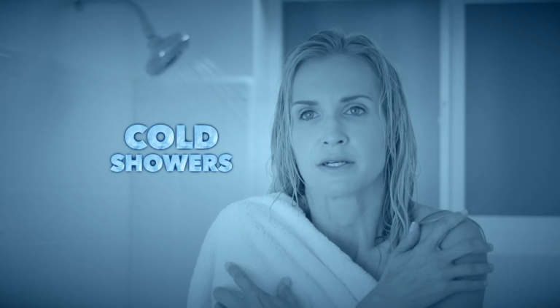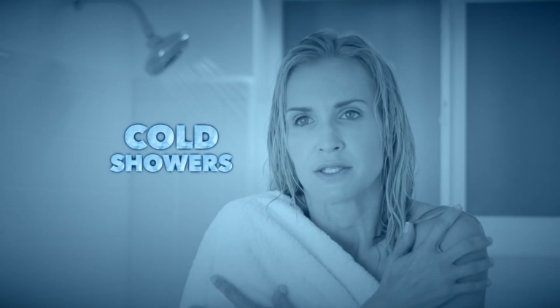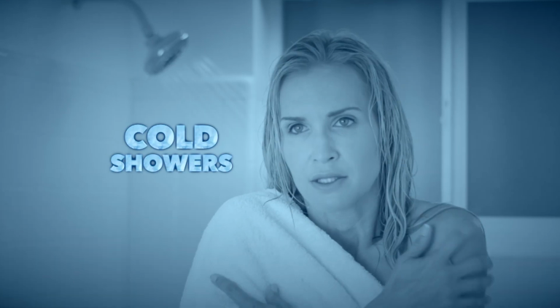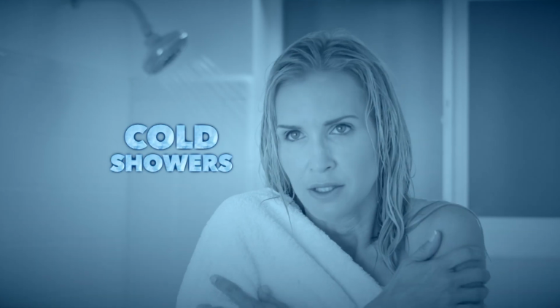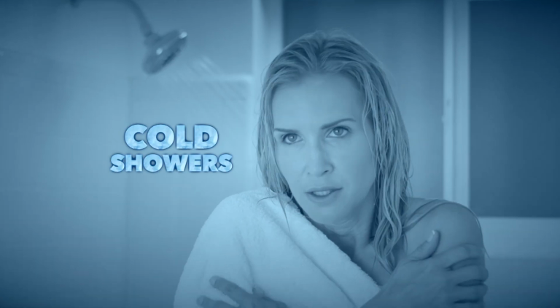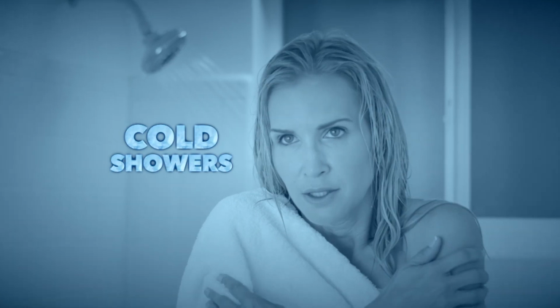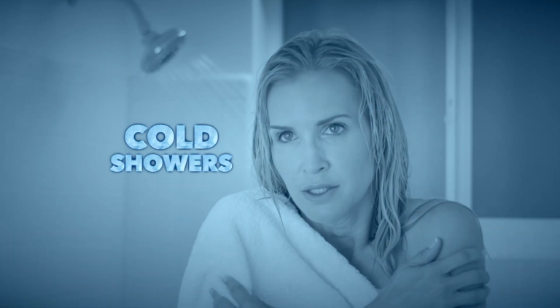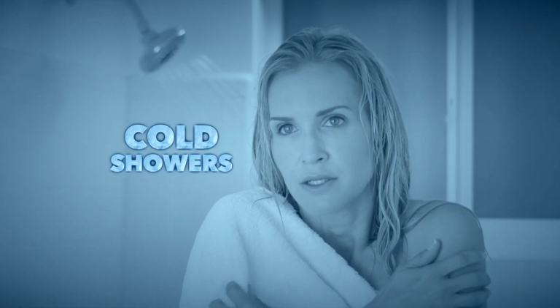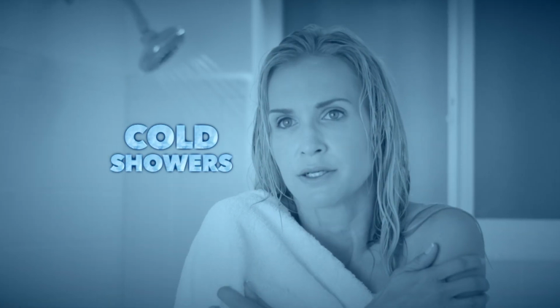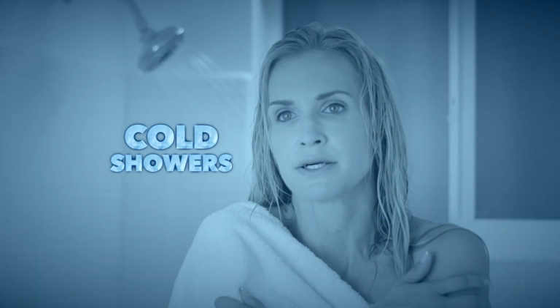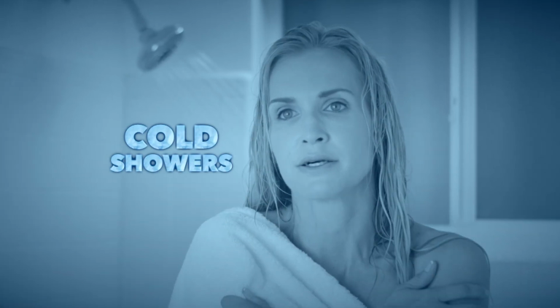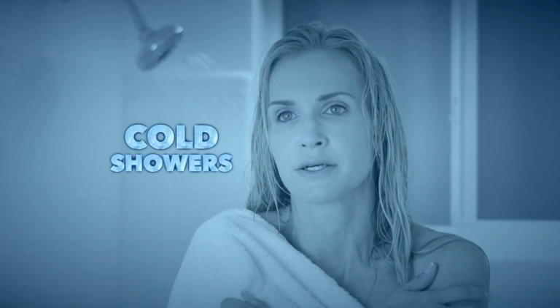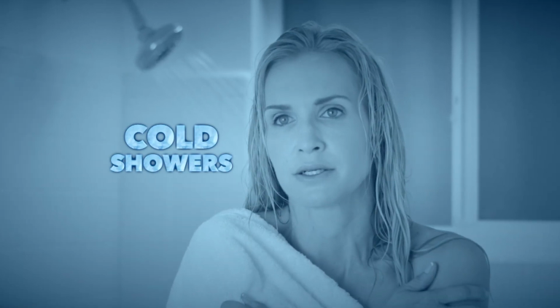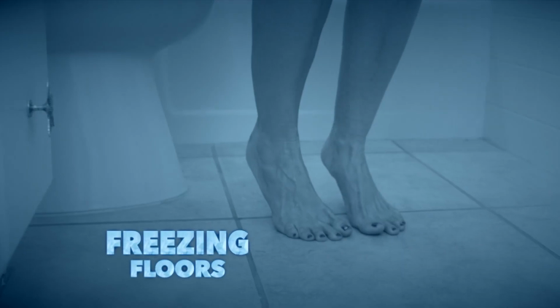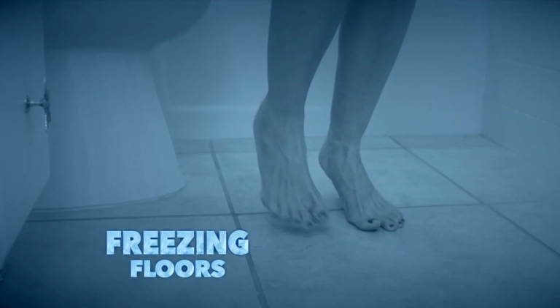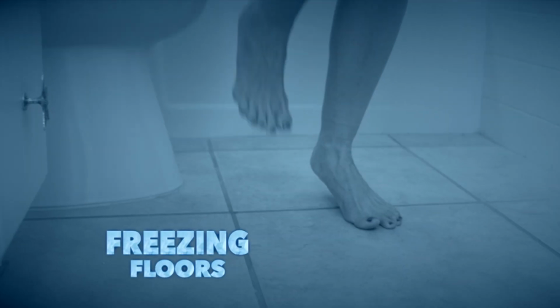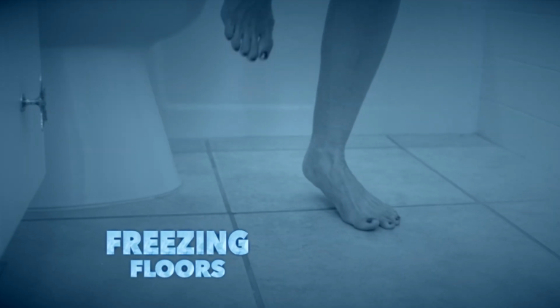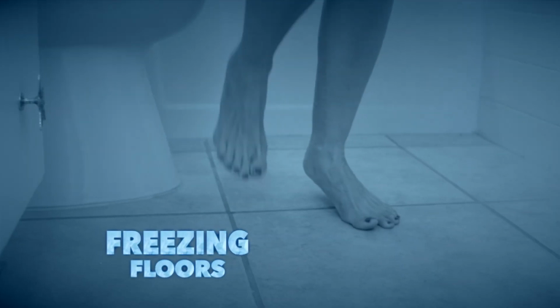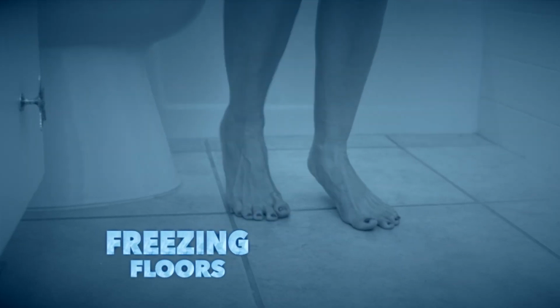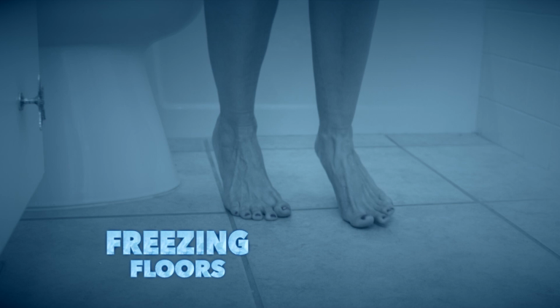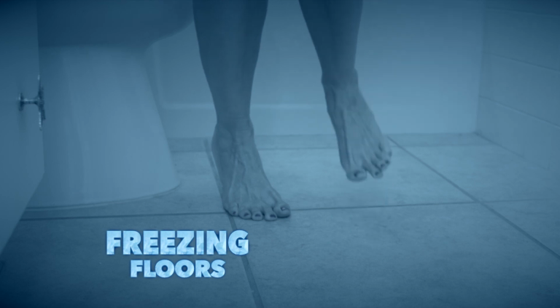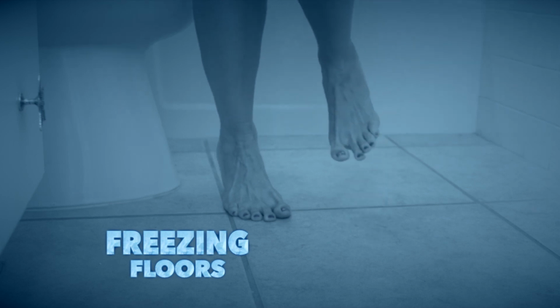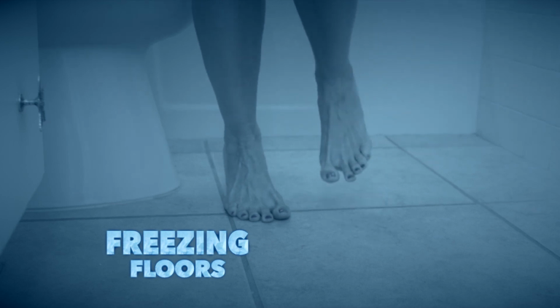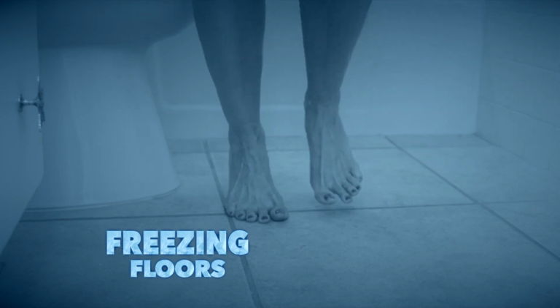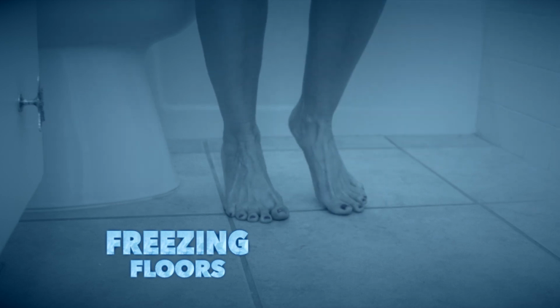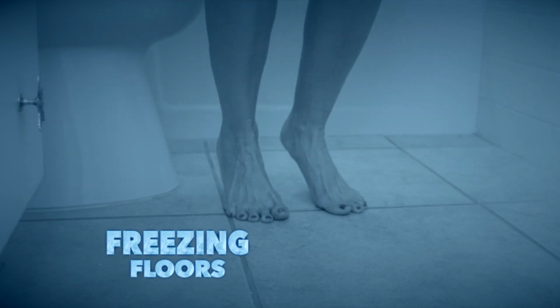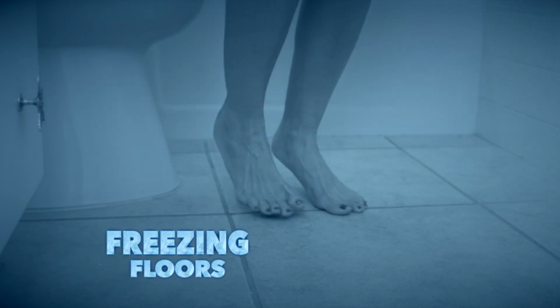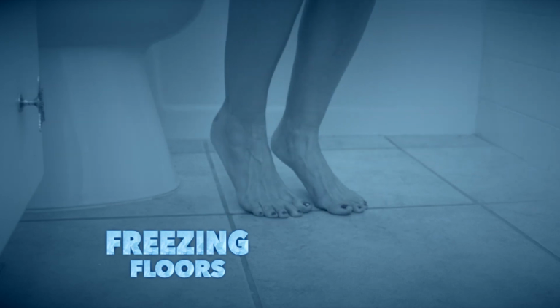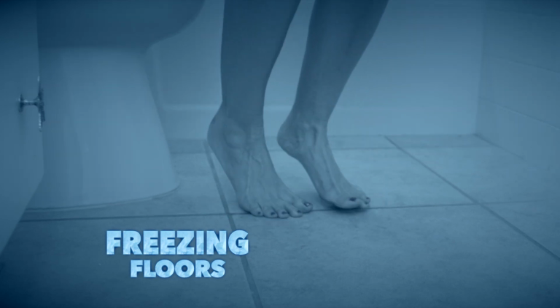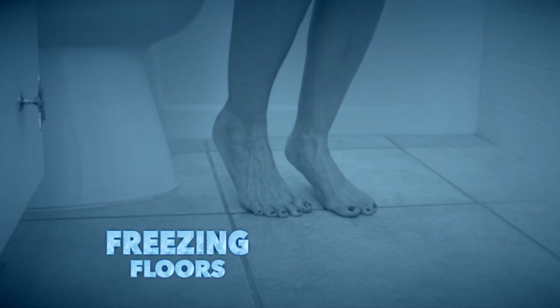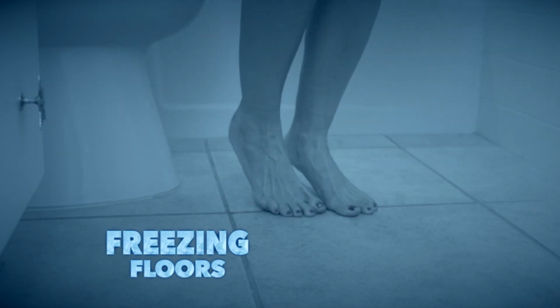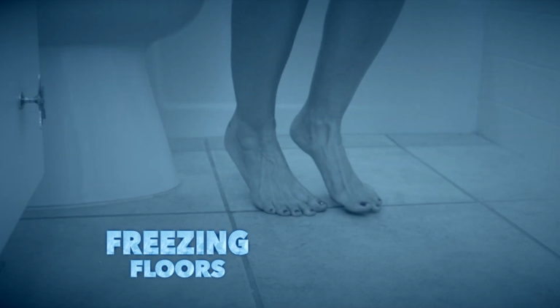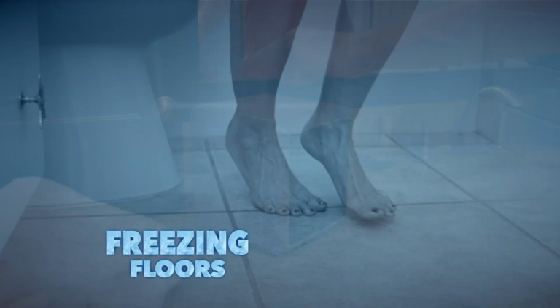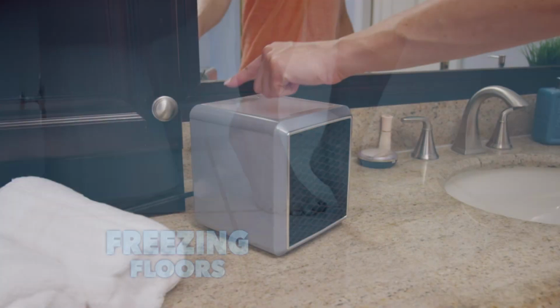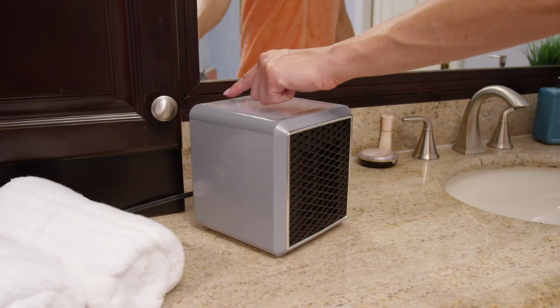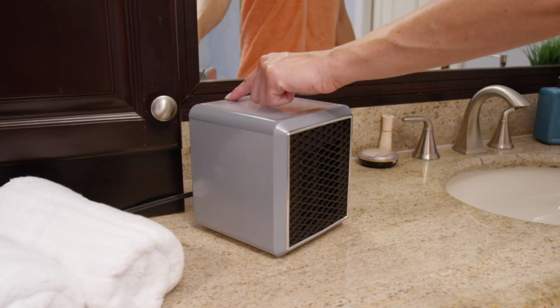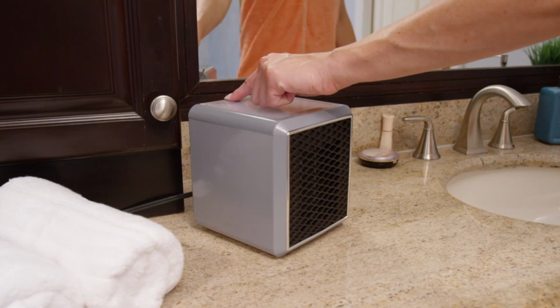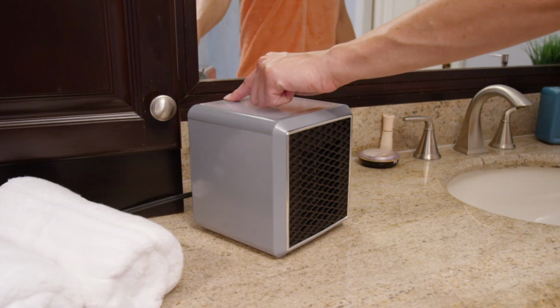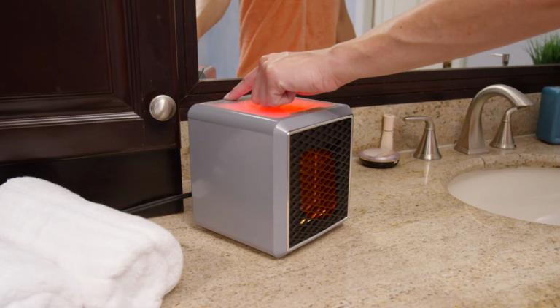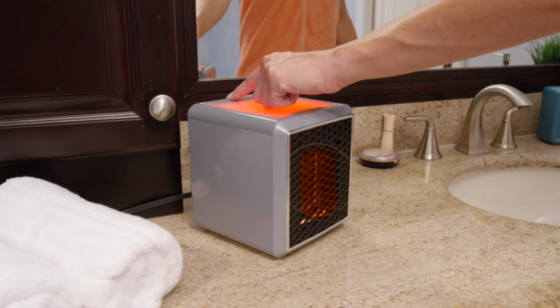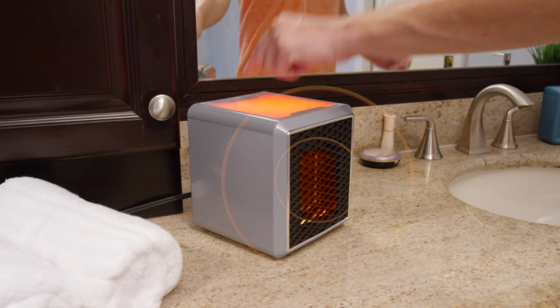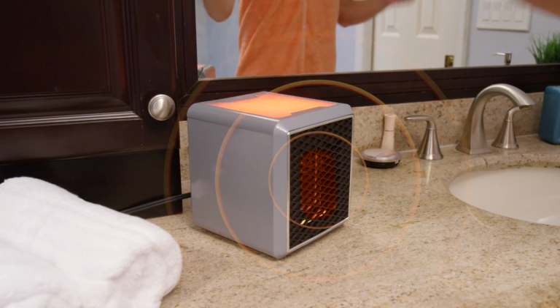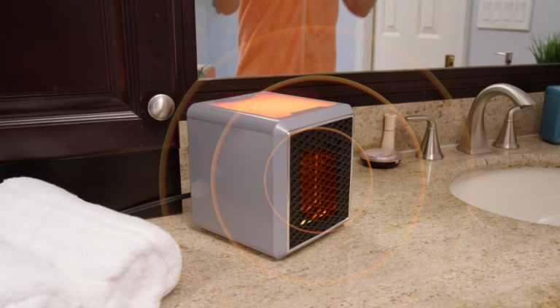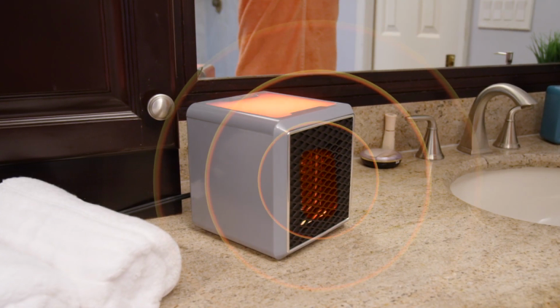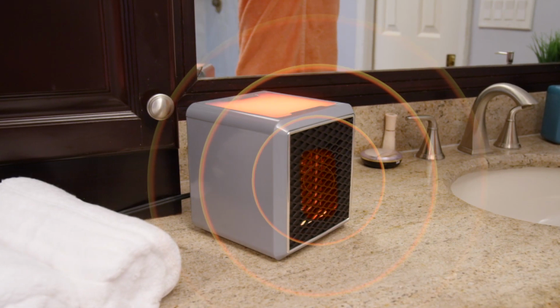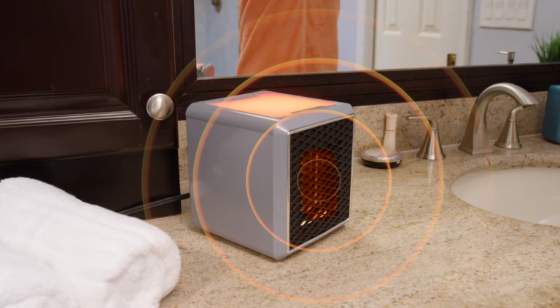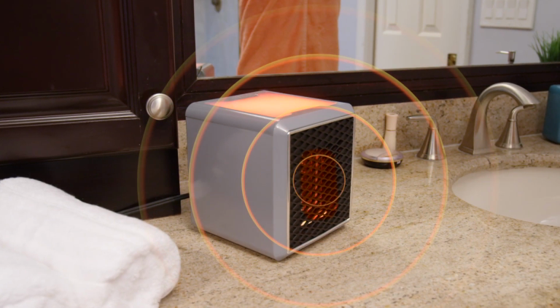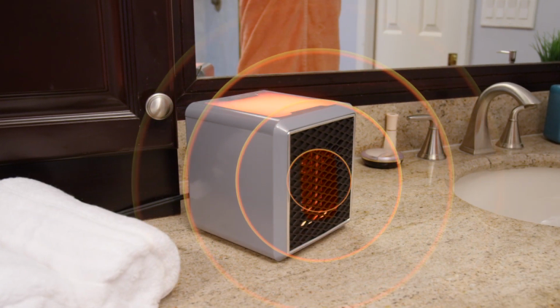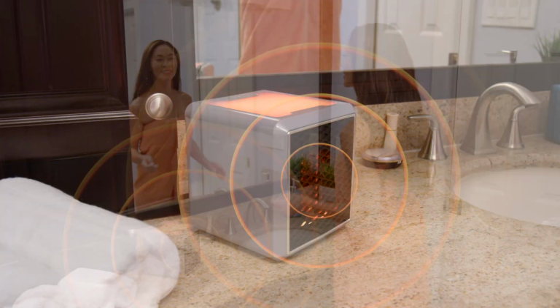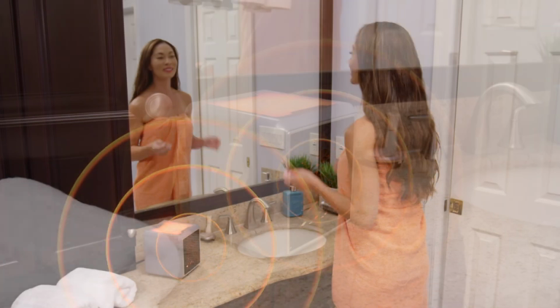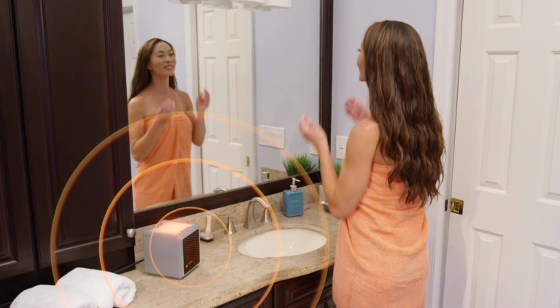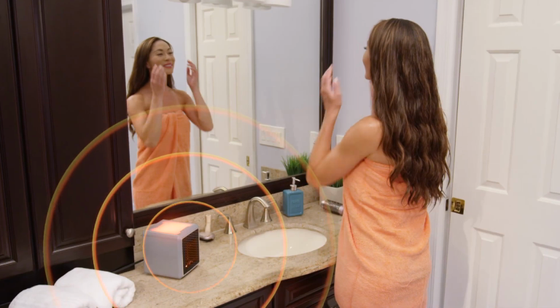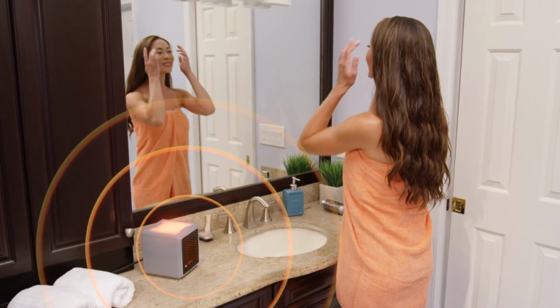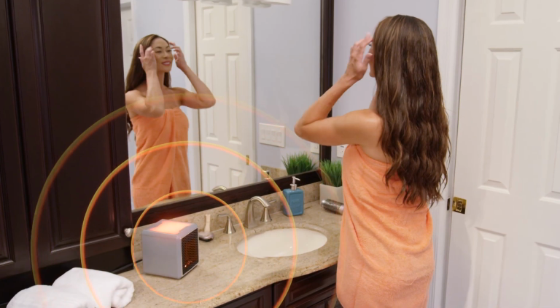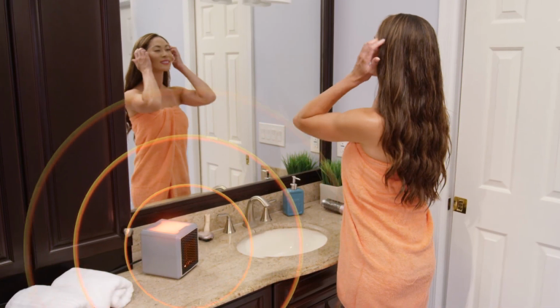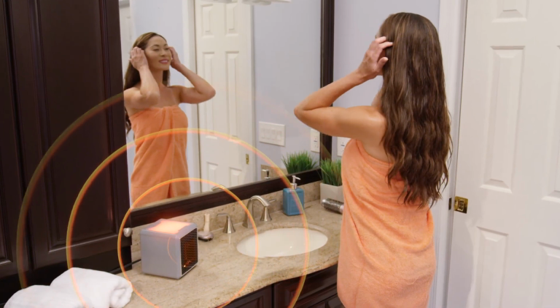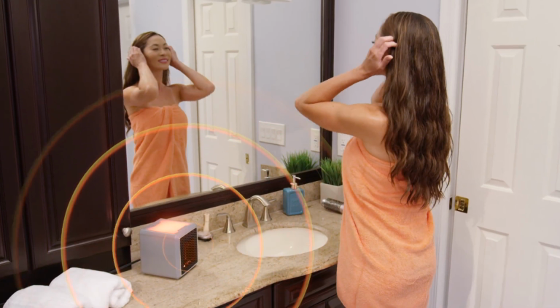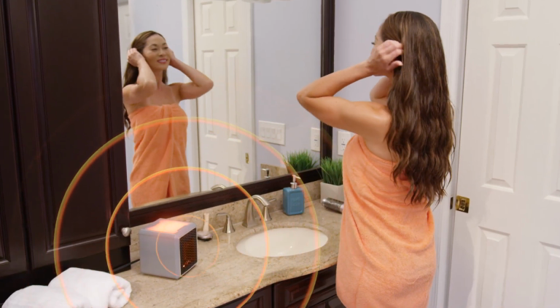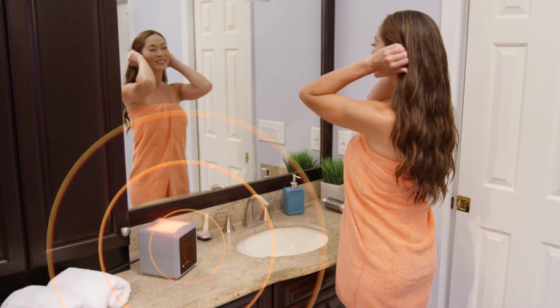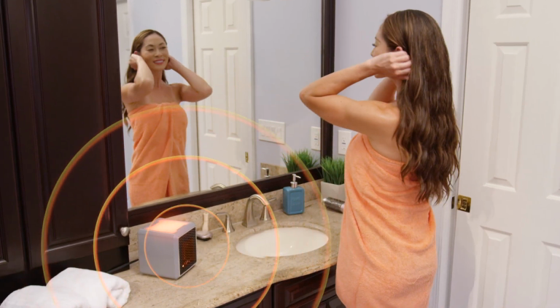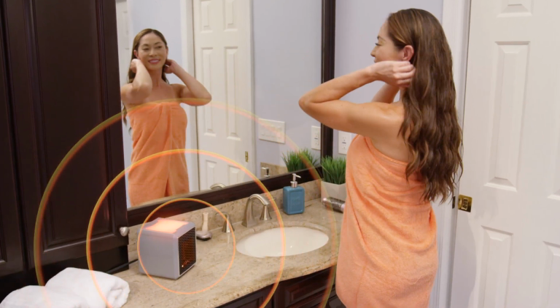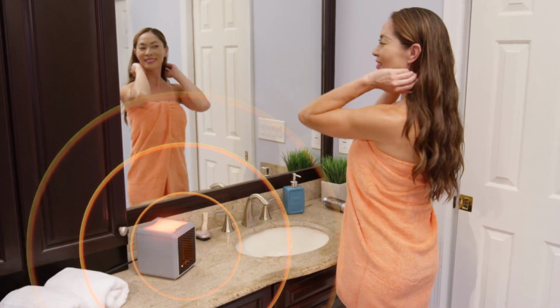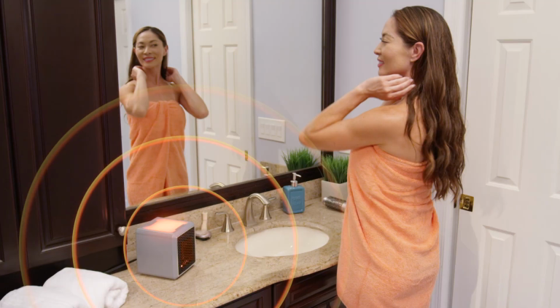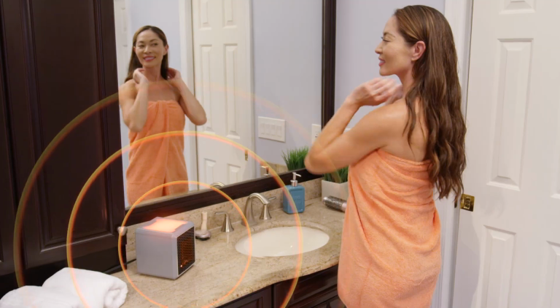Cold morning showers and freezing floors are such a pain. Place Pure Warmth in the bathroom and never get goosebumps again.